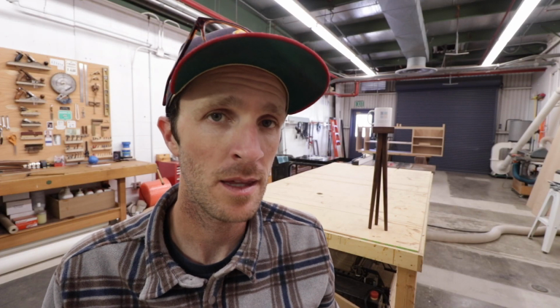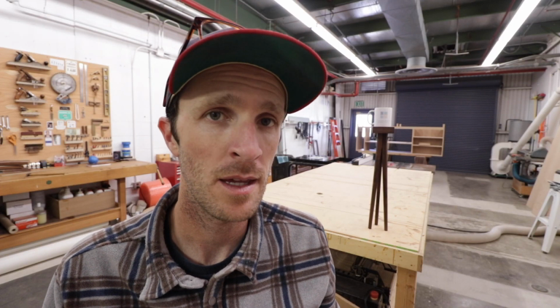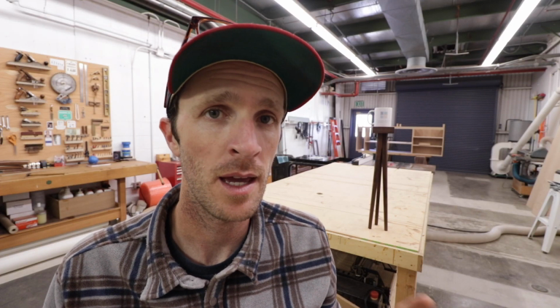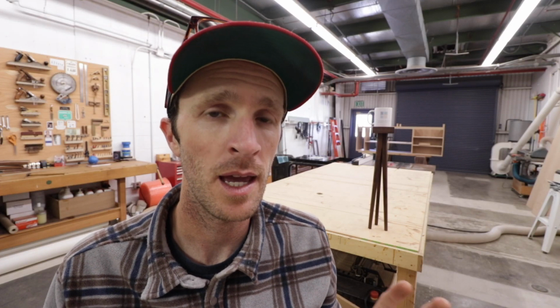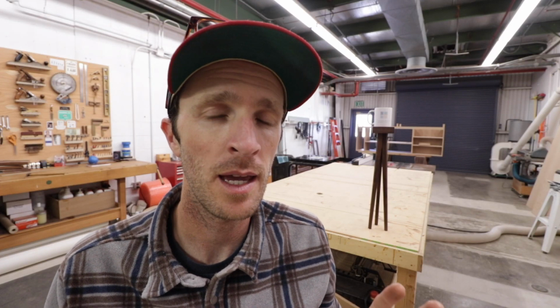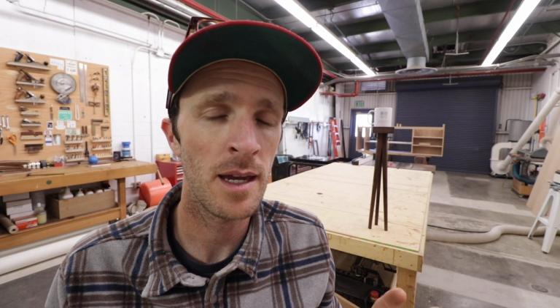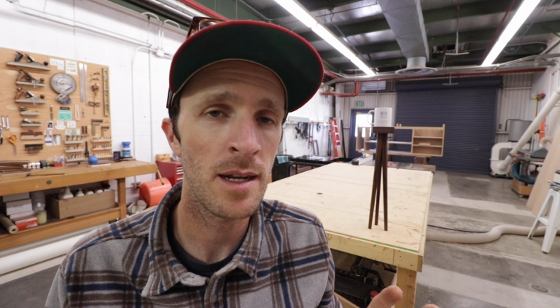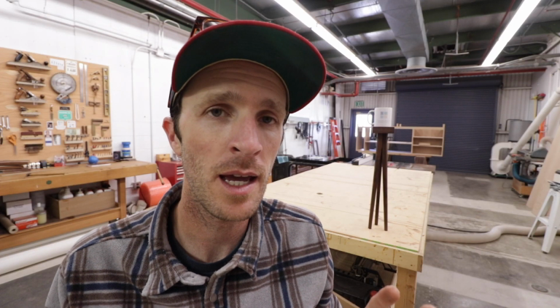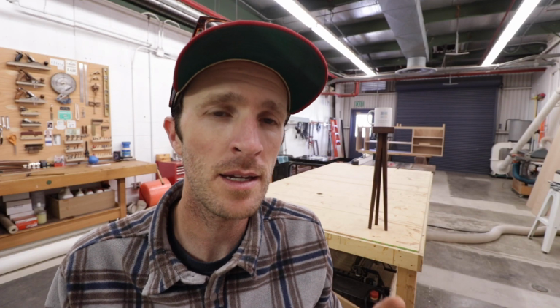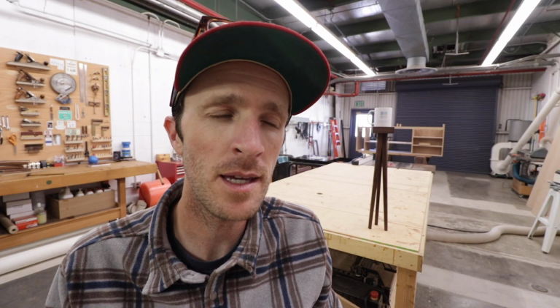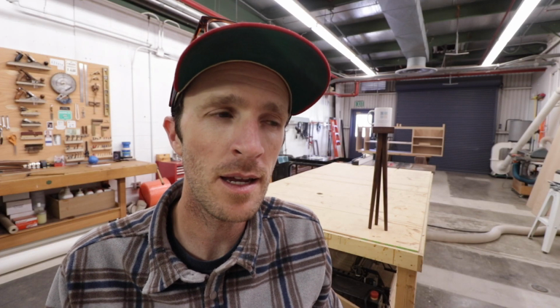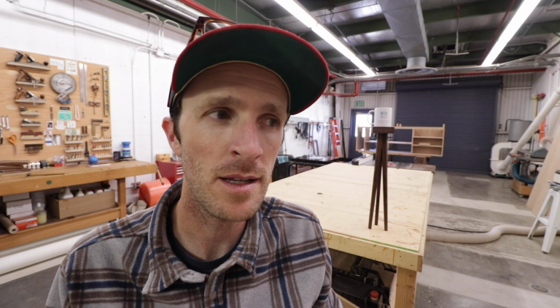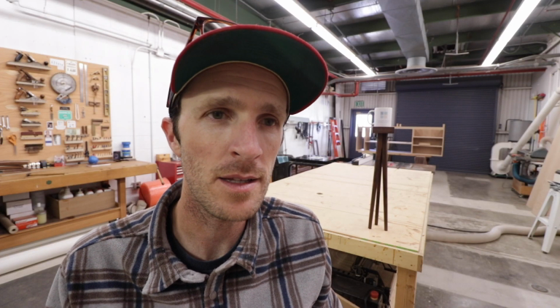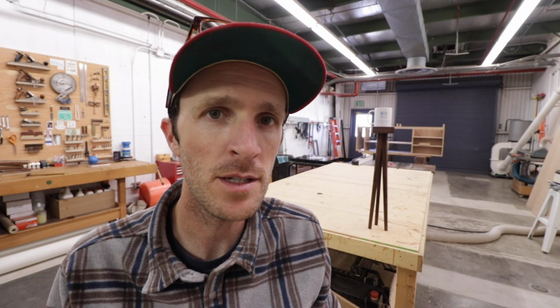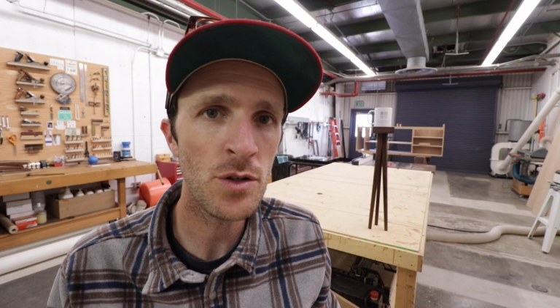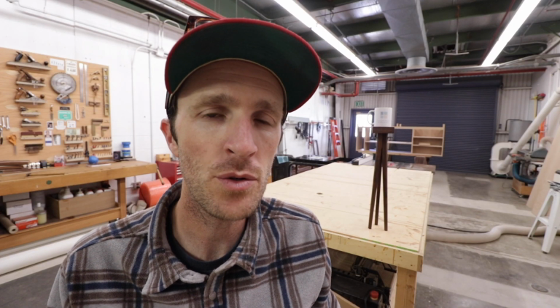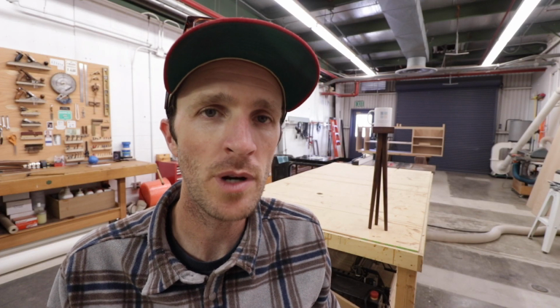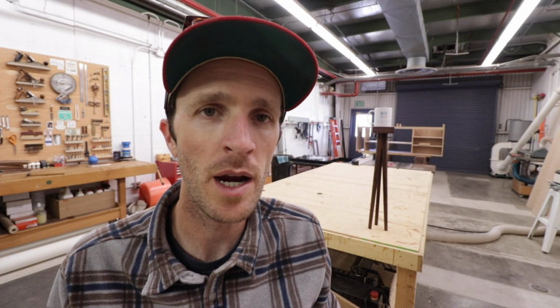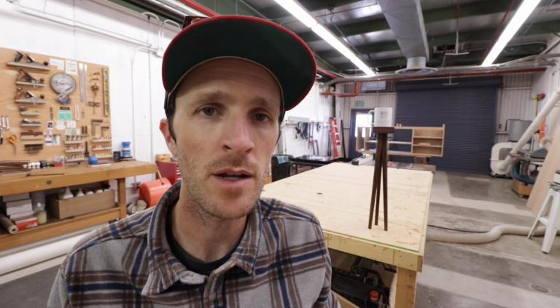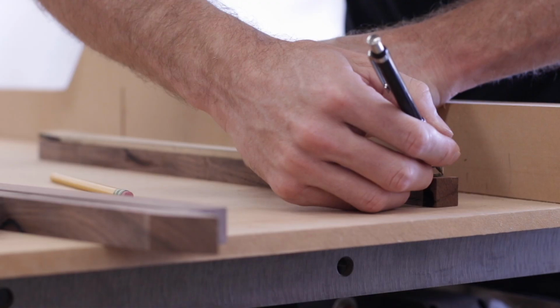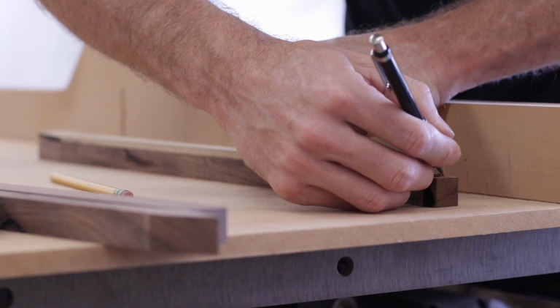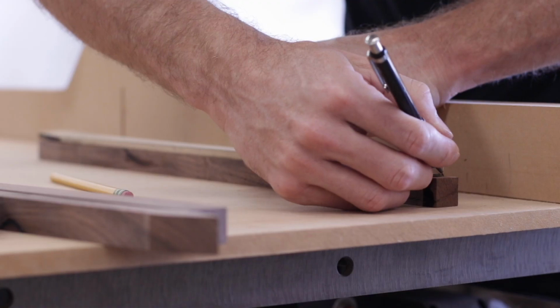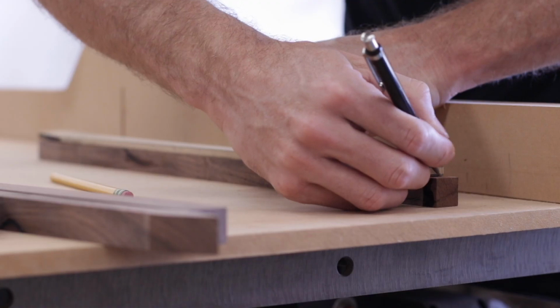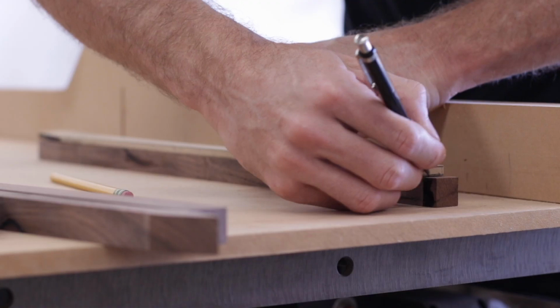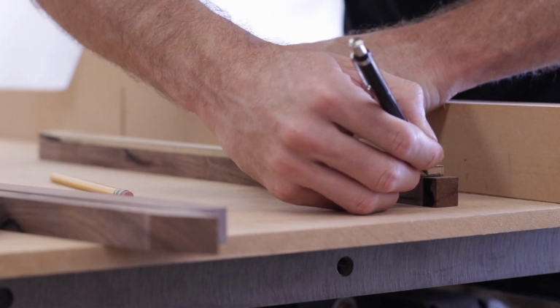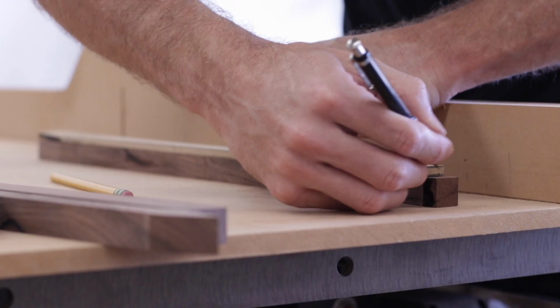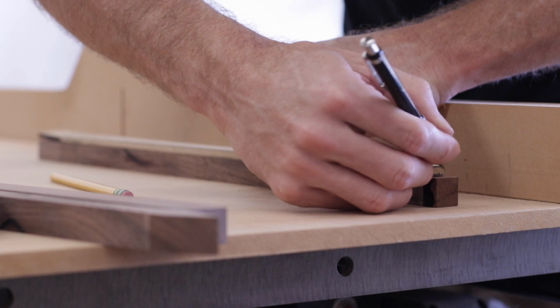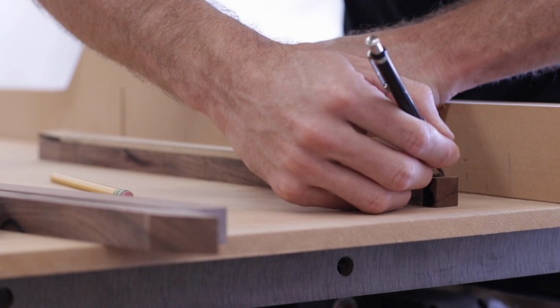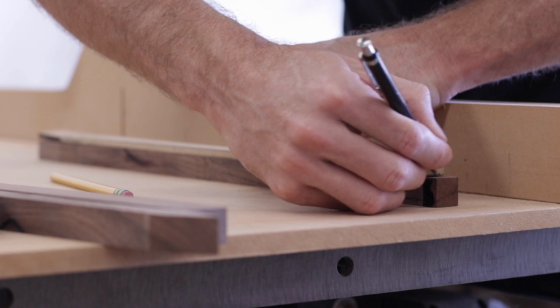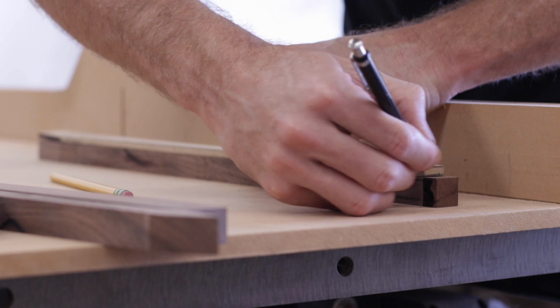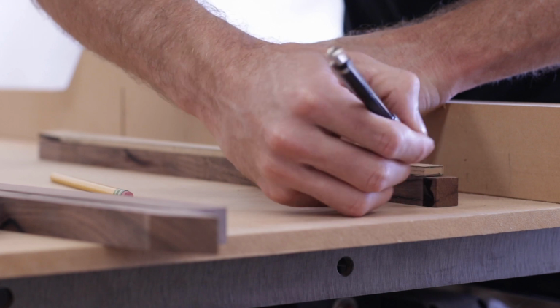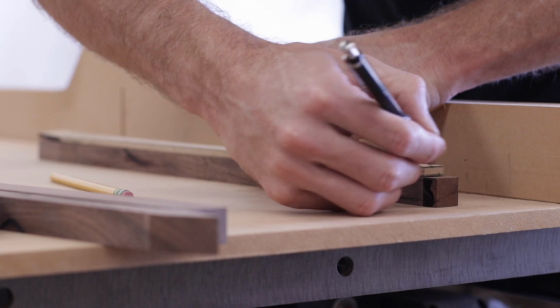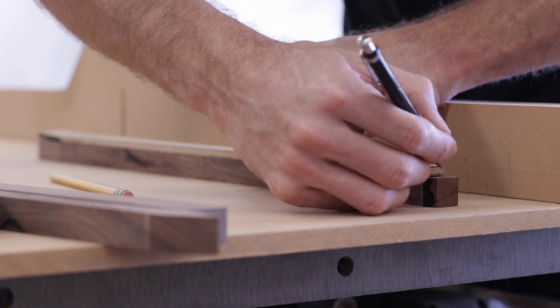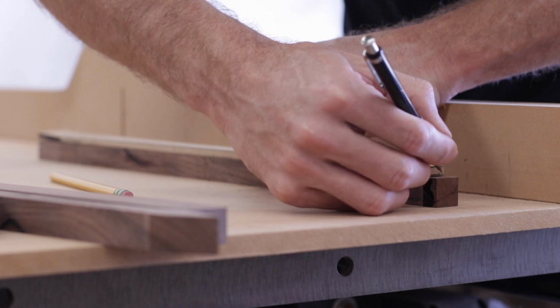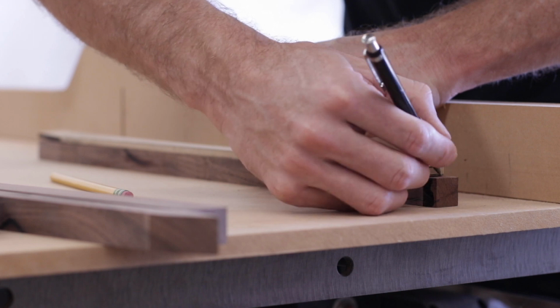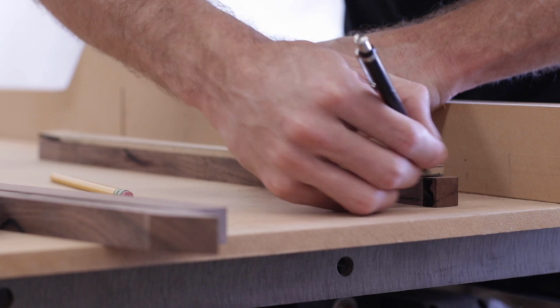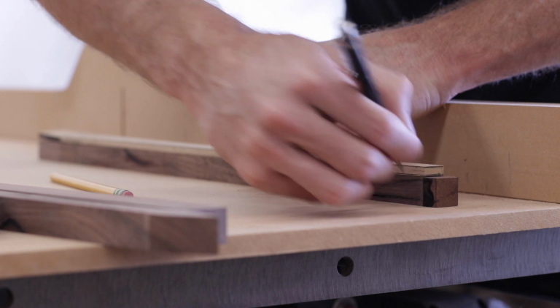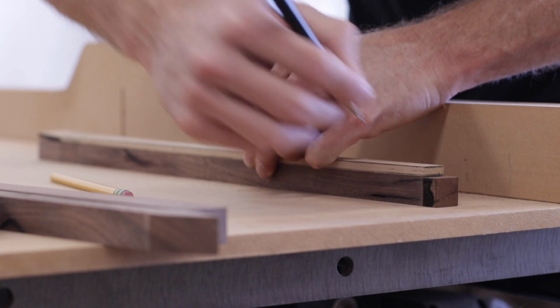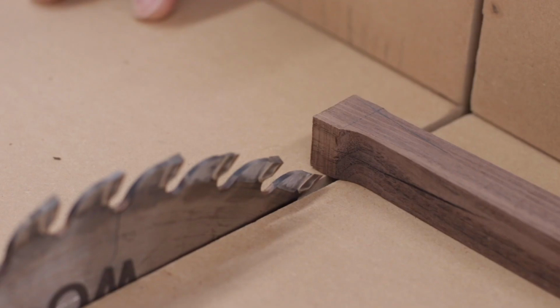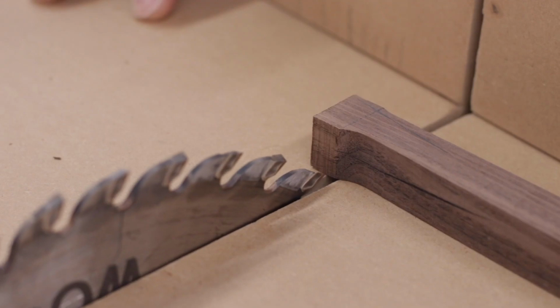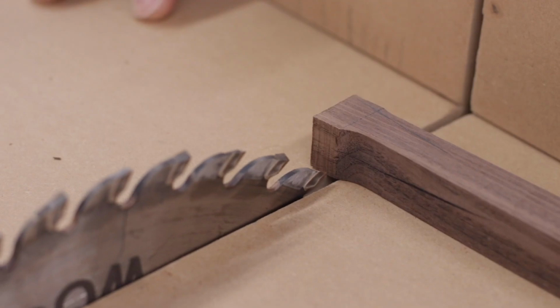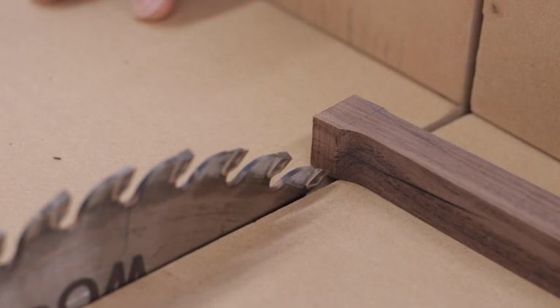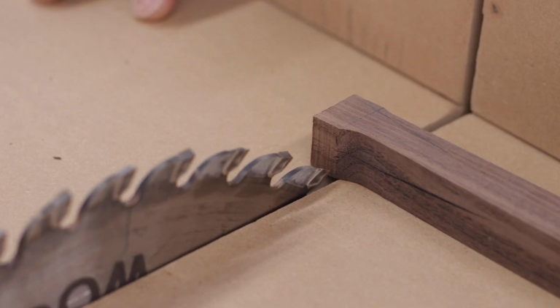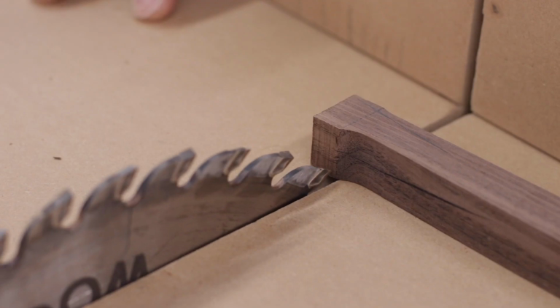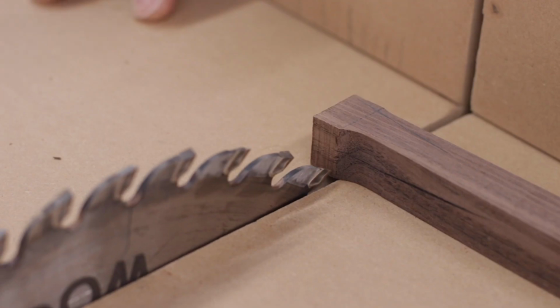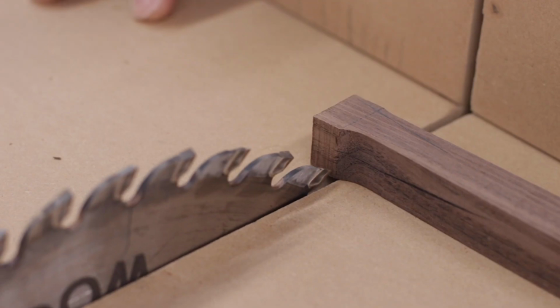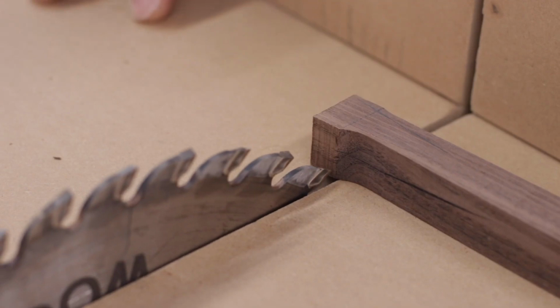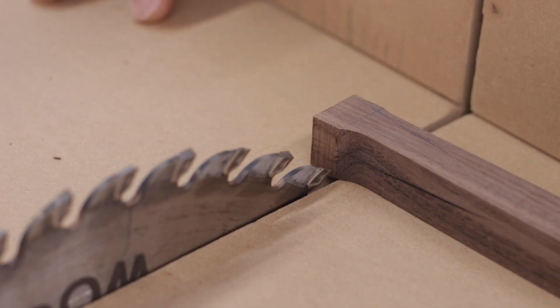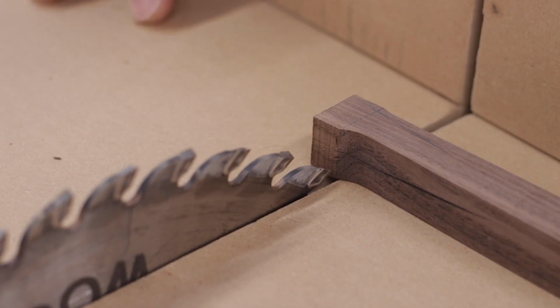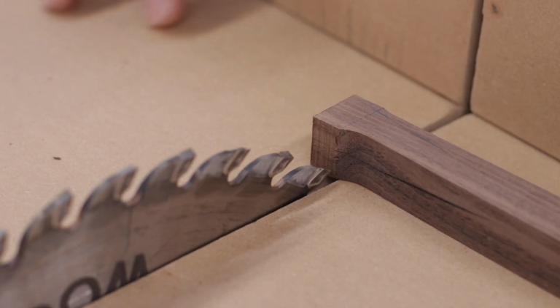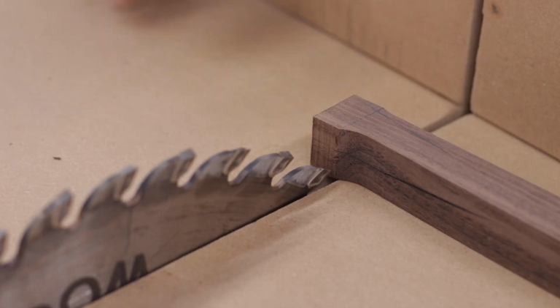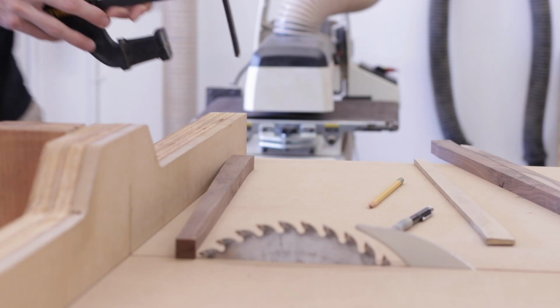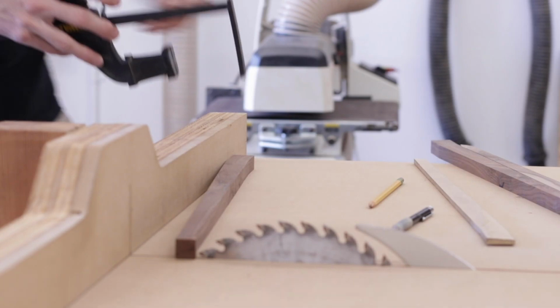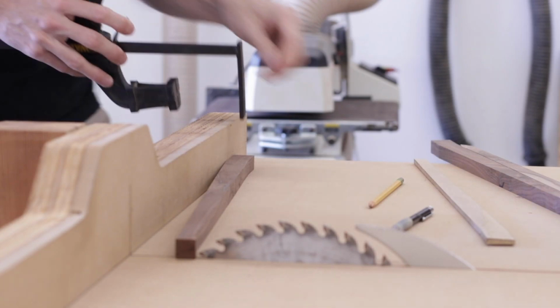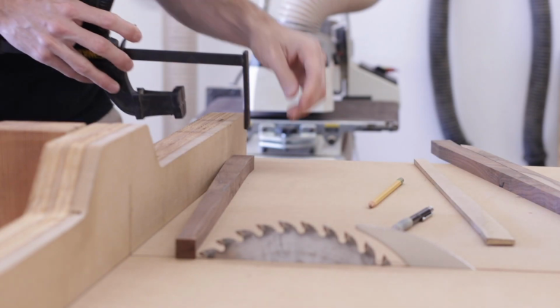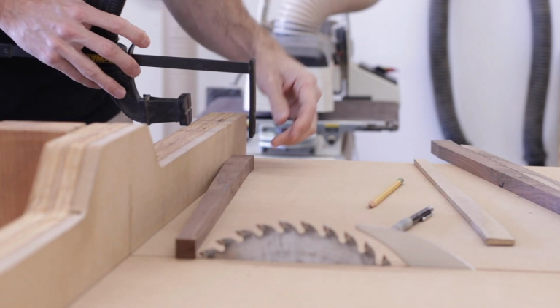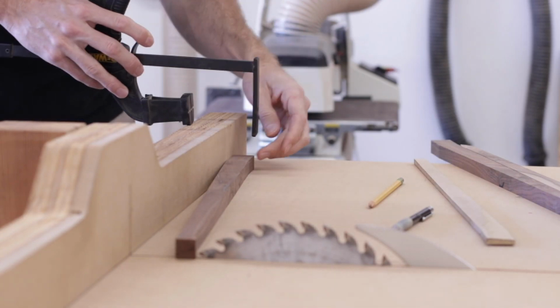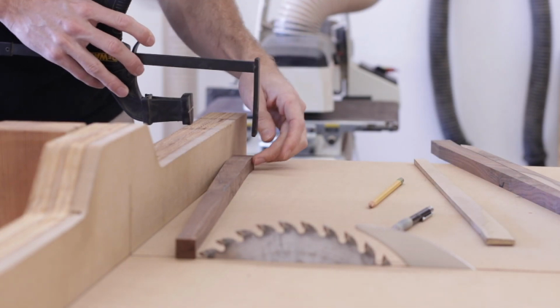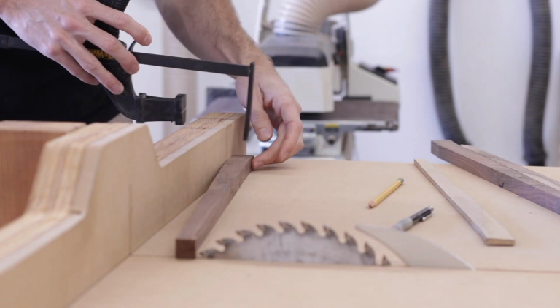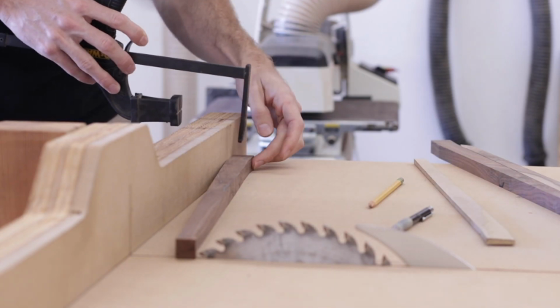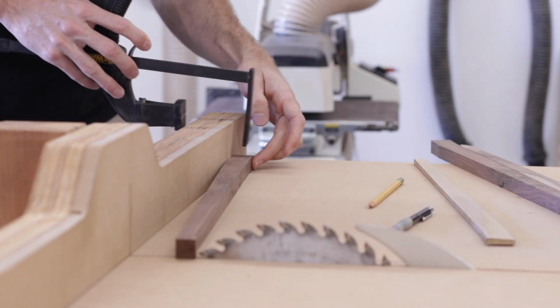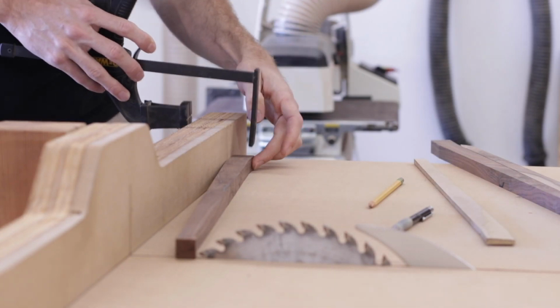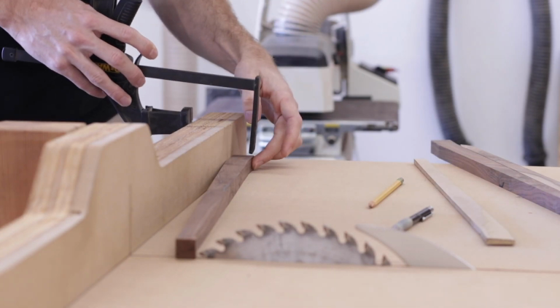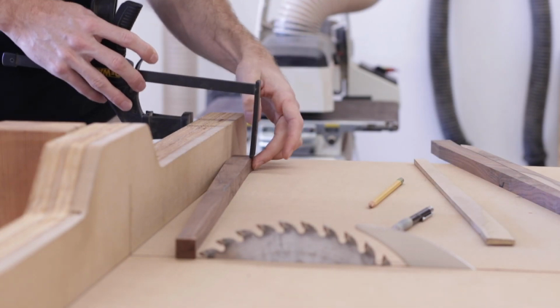I had to get a little creative with doing this because of all the slight angles on each leg part.